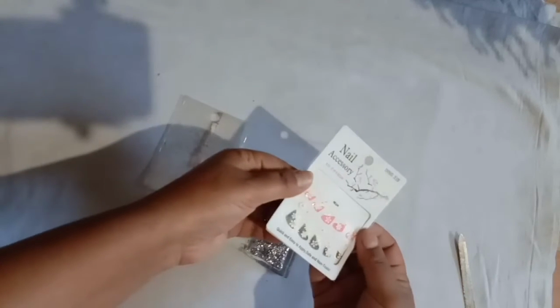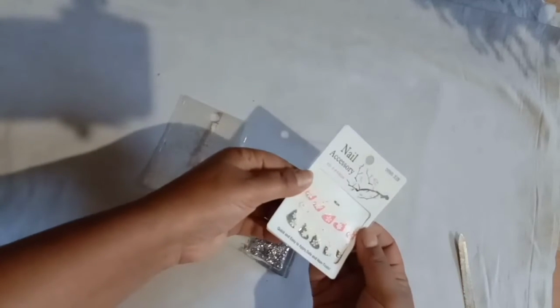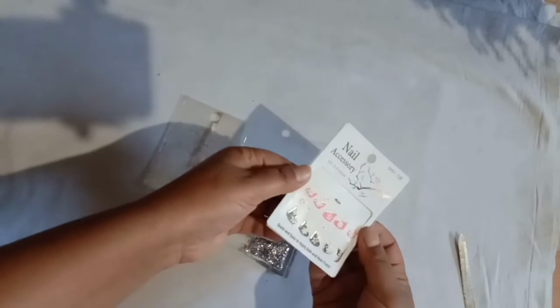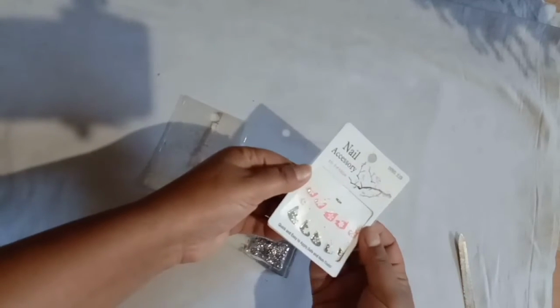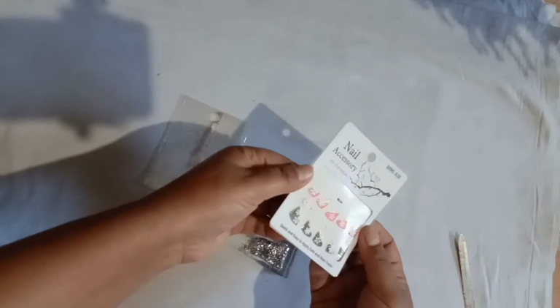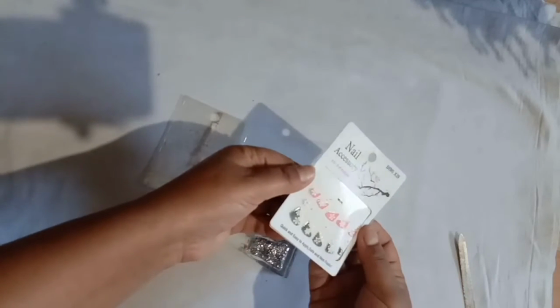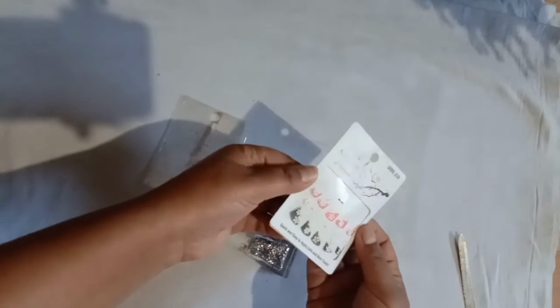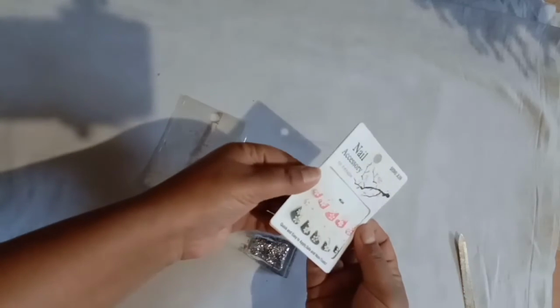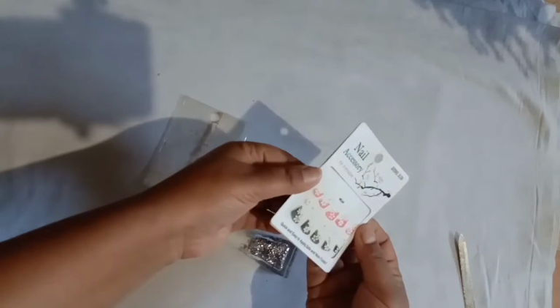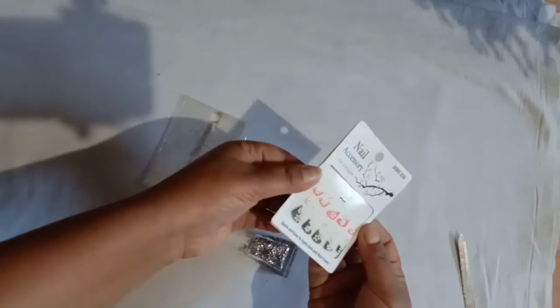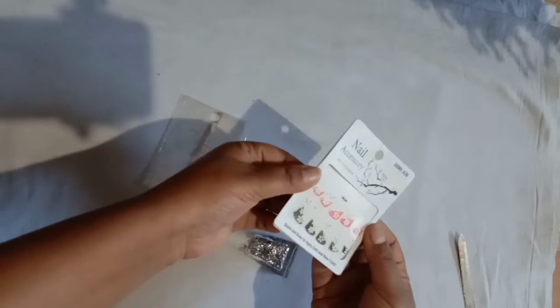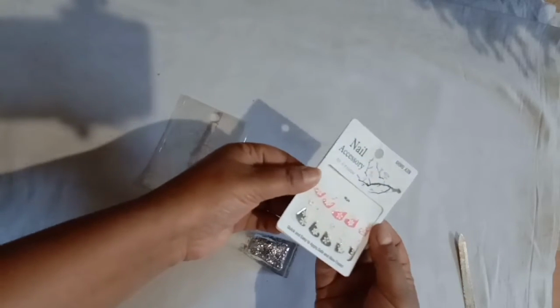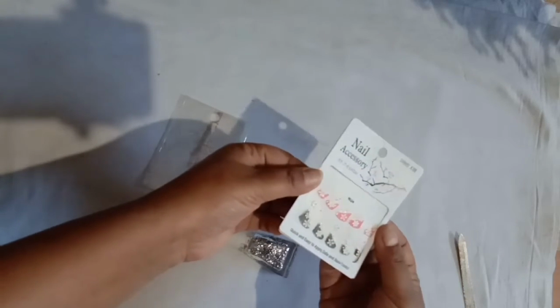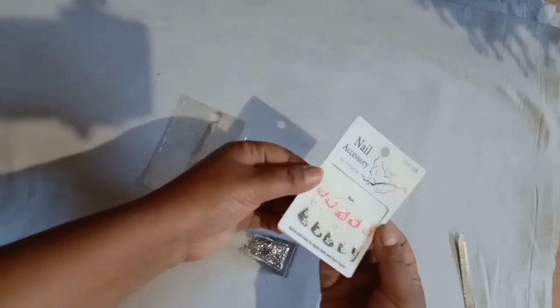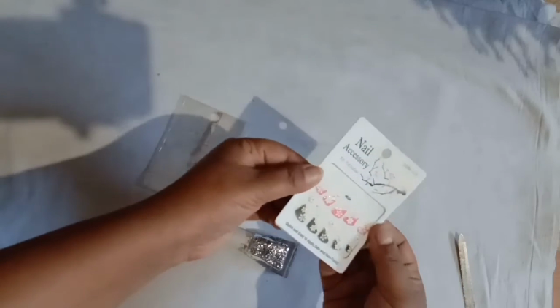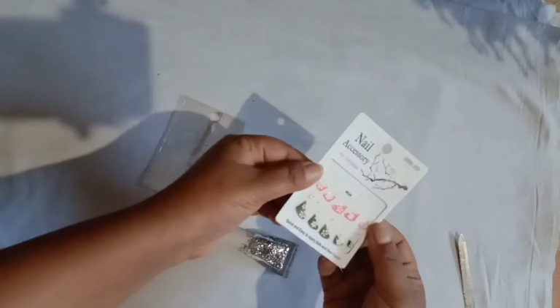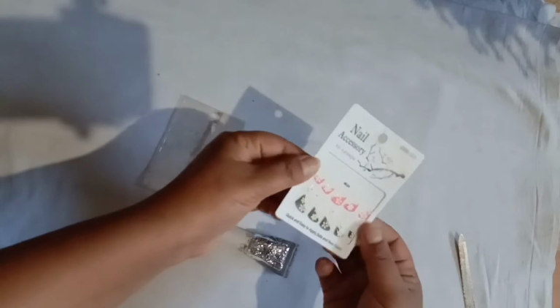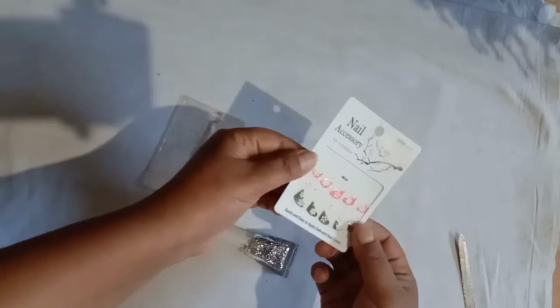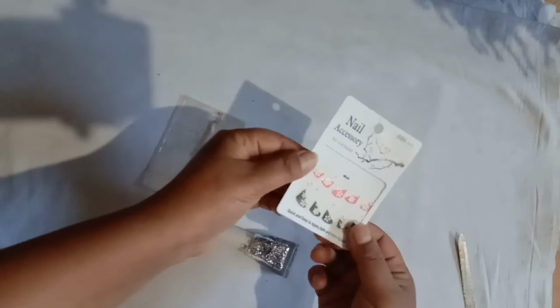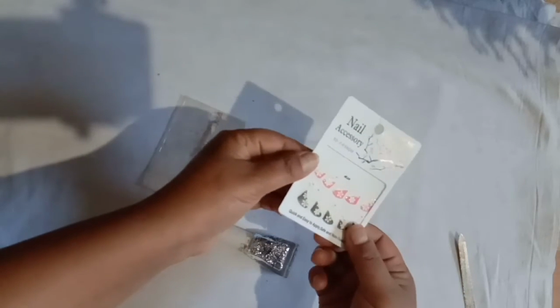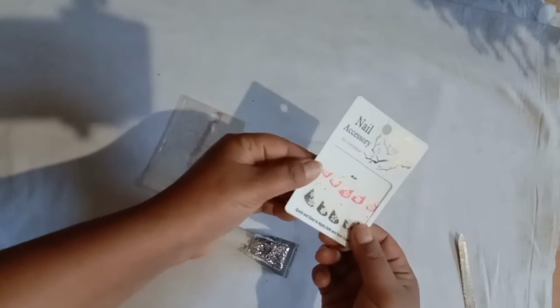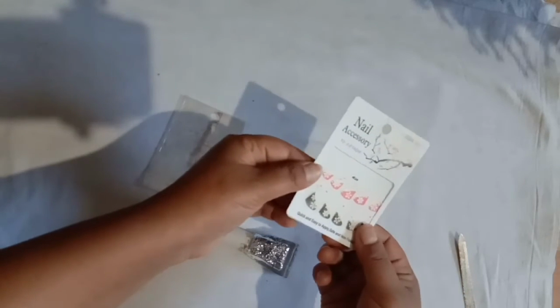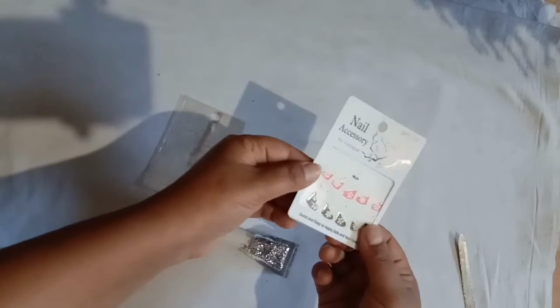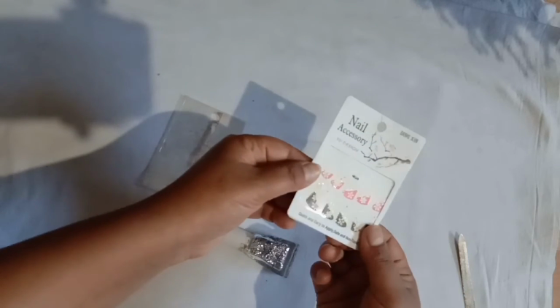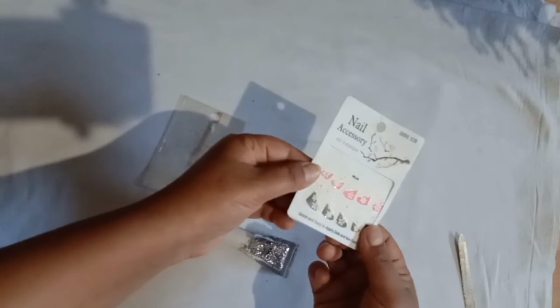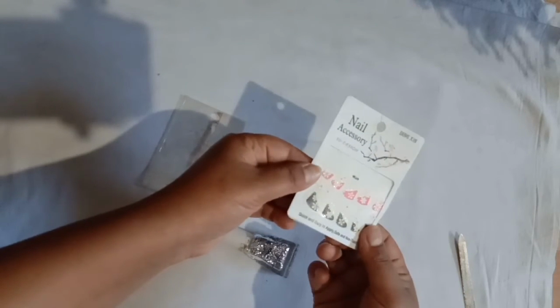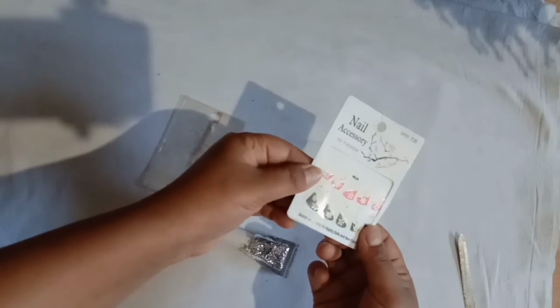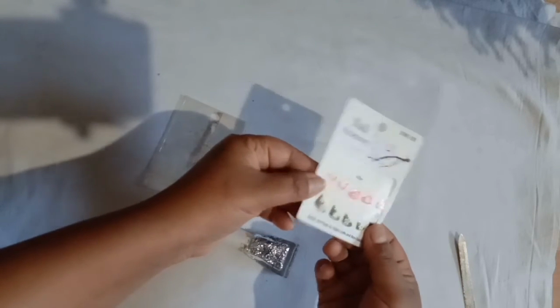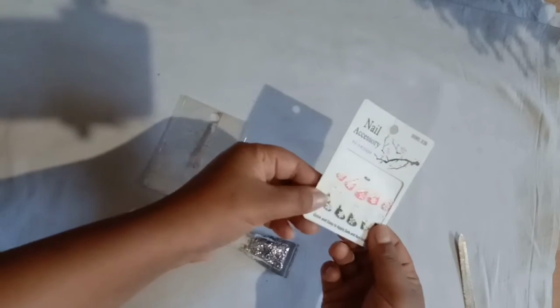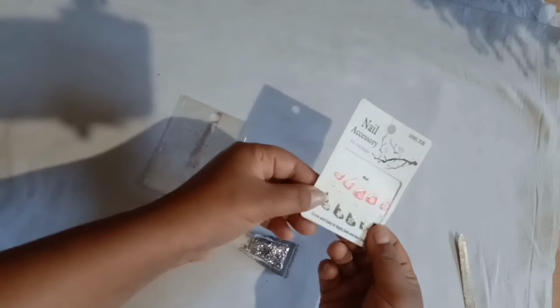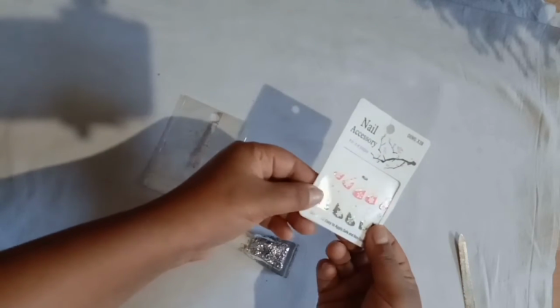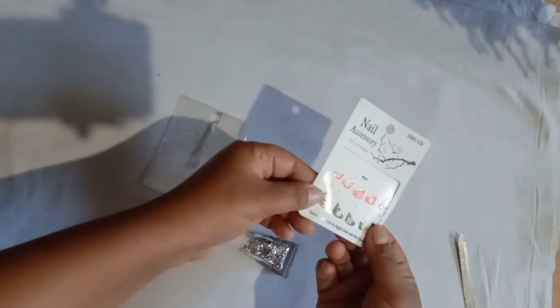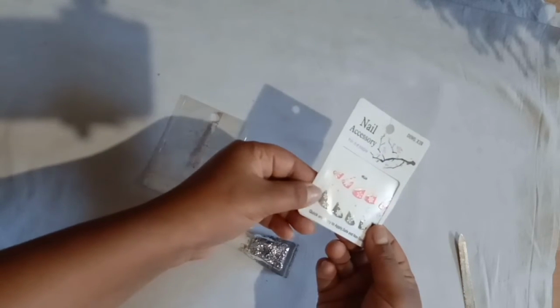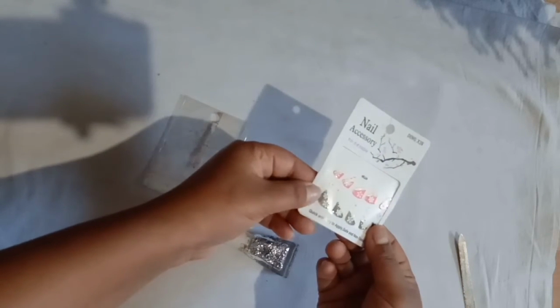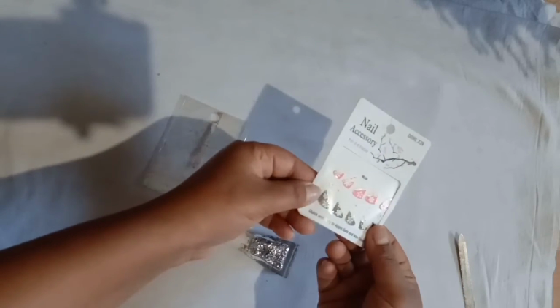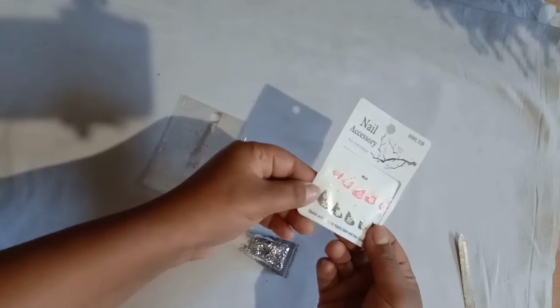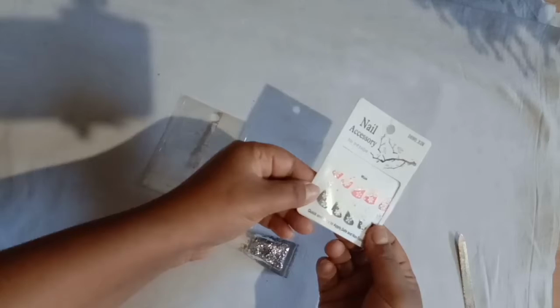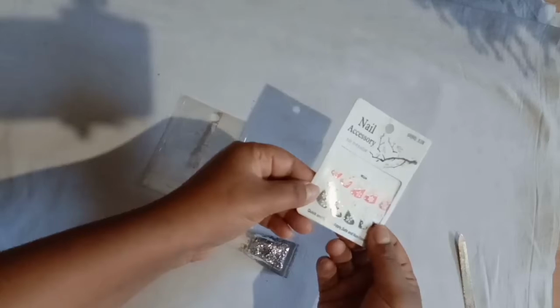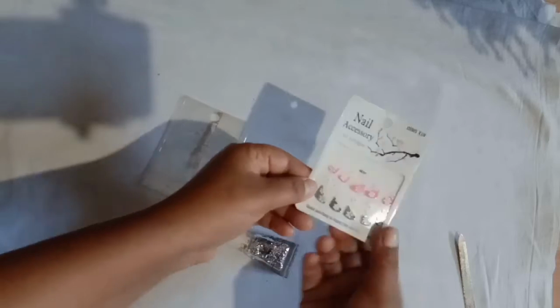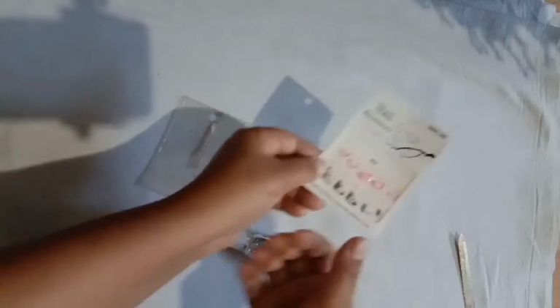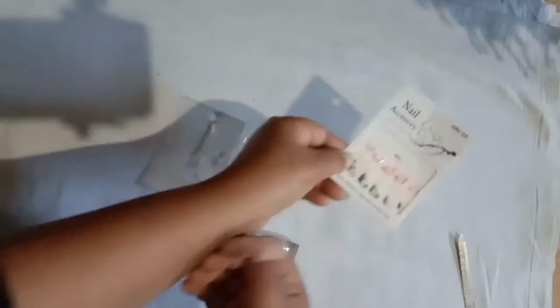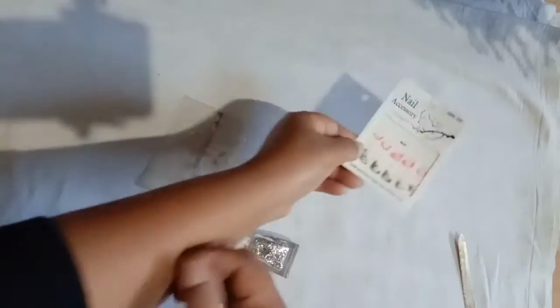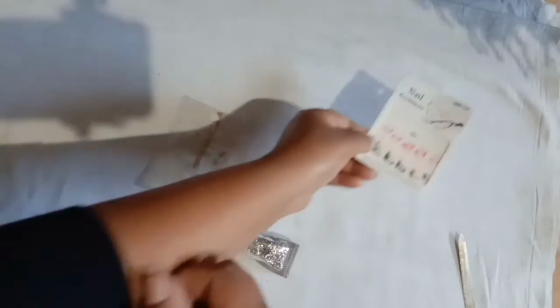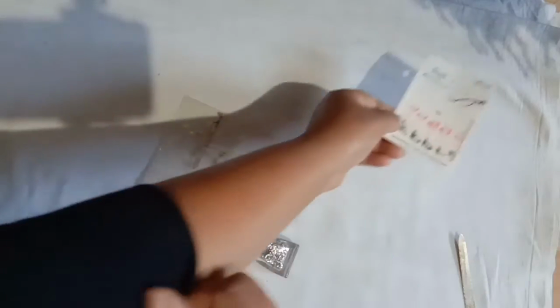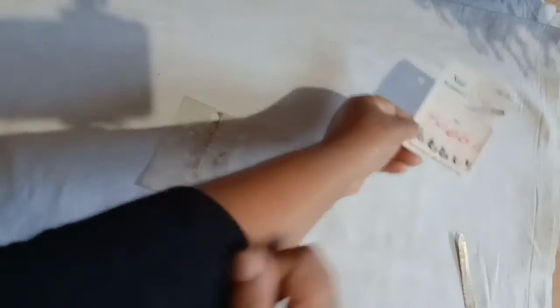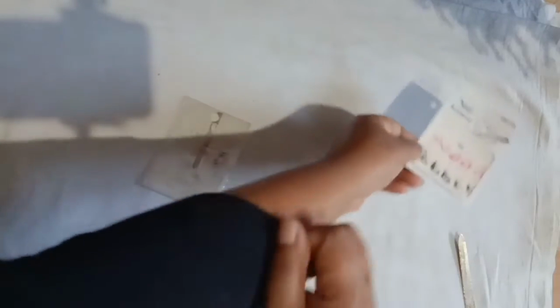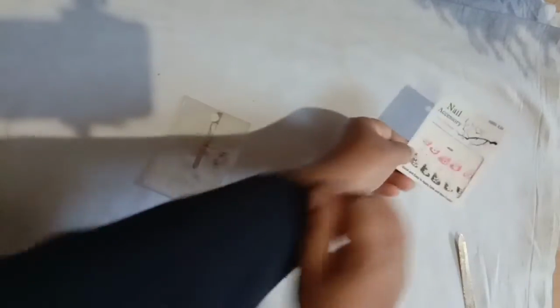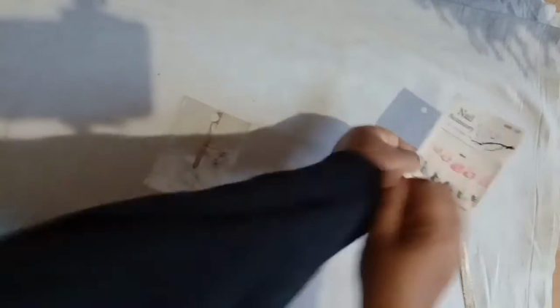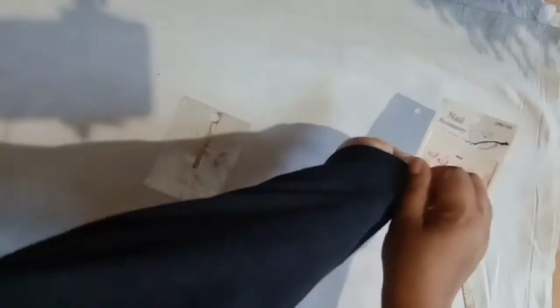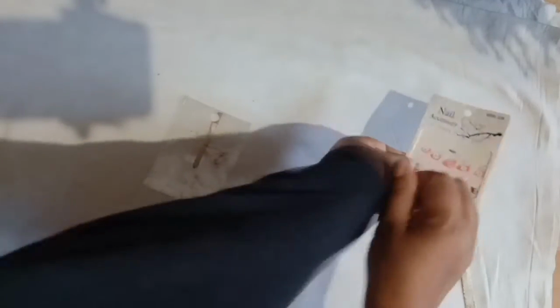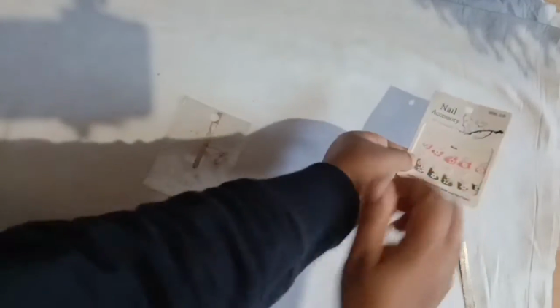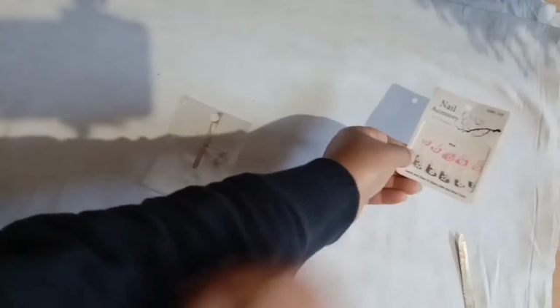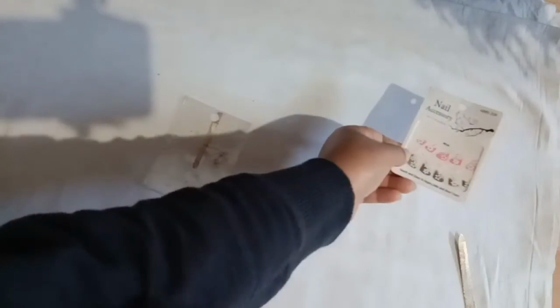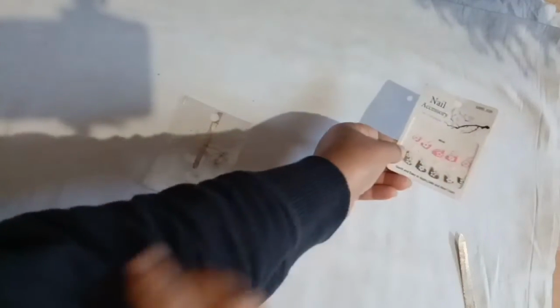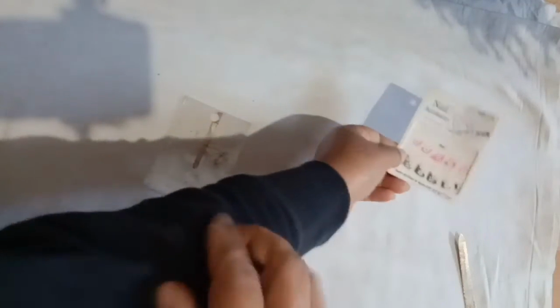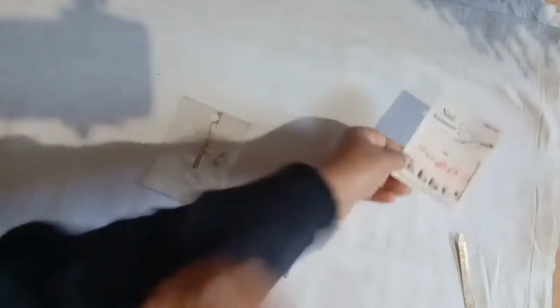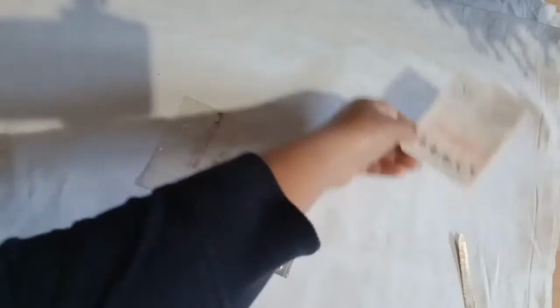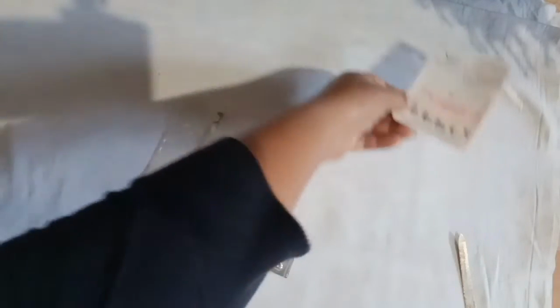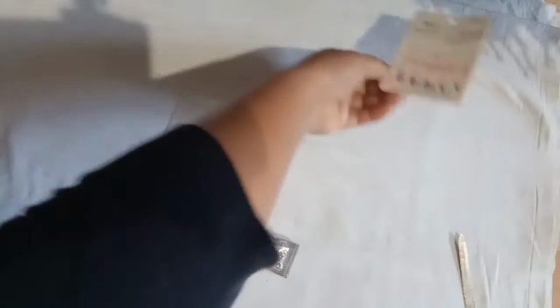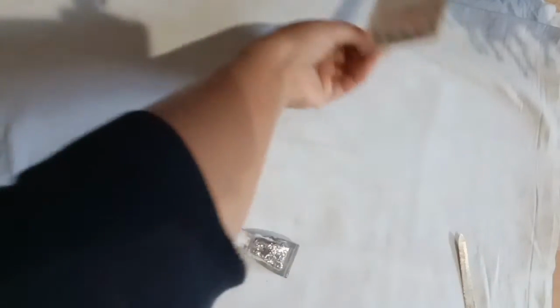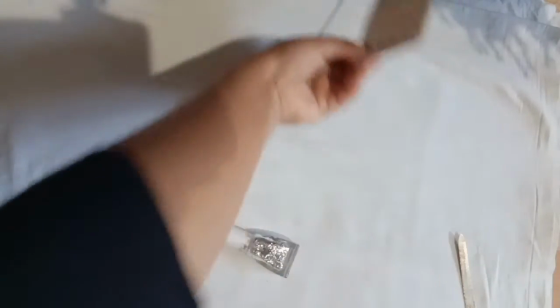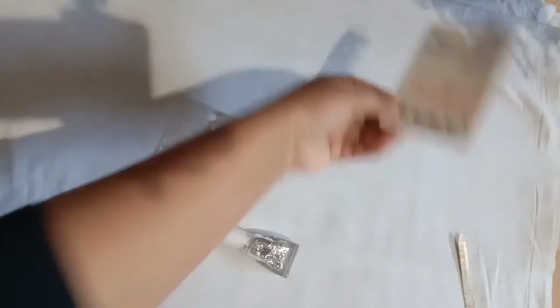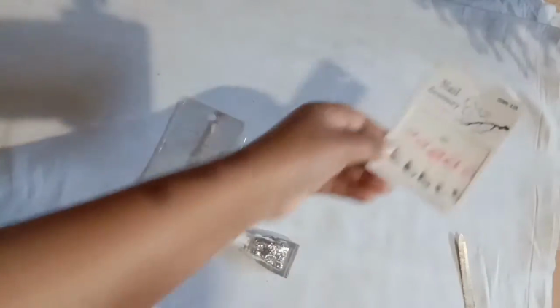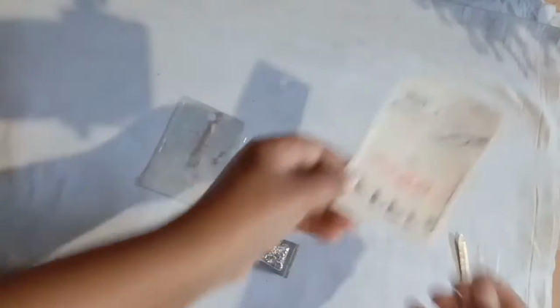So this is what you get — a nail accessory or whatever it is. You can get this in the market for 10 to 20 rupees. I got this for 10 or 20, I don't remember much.